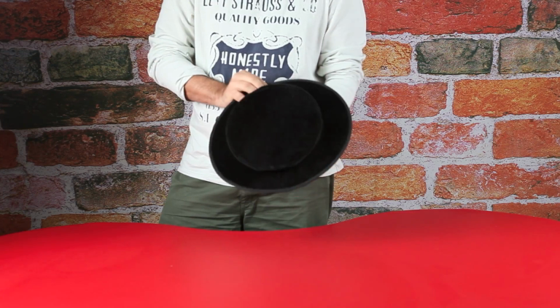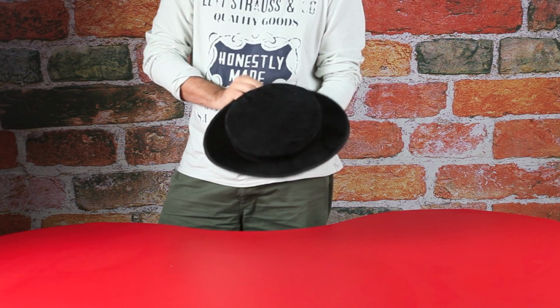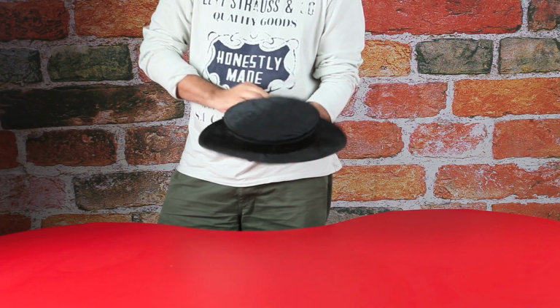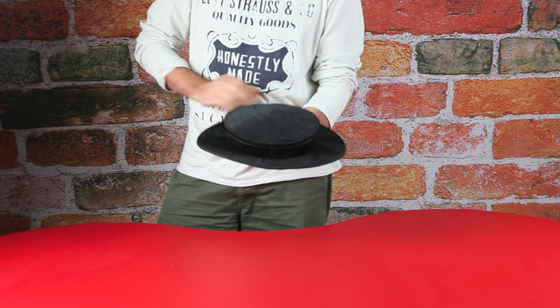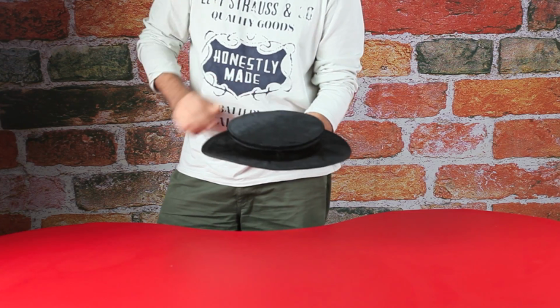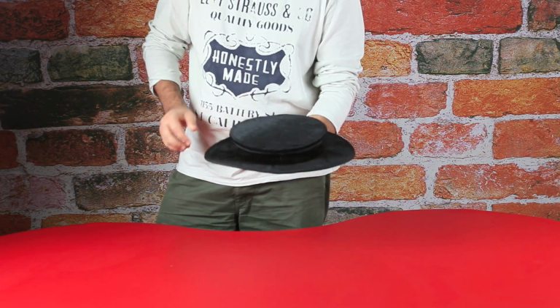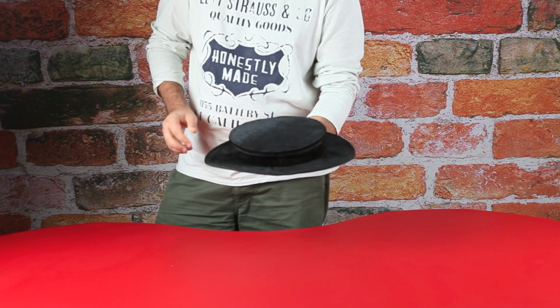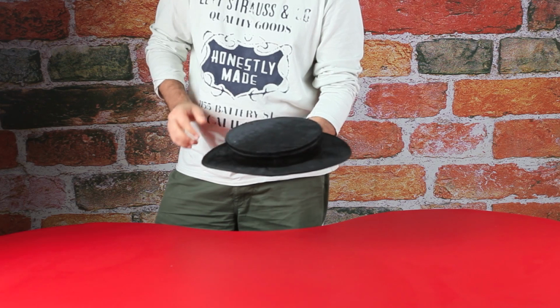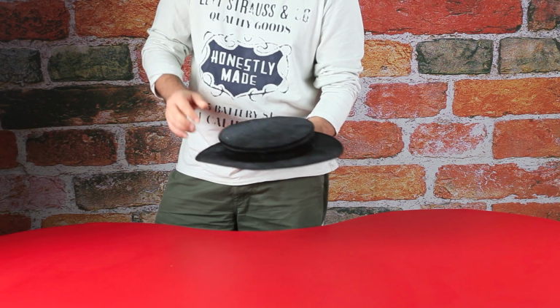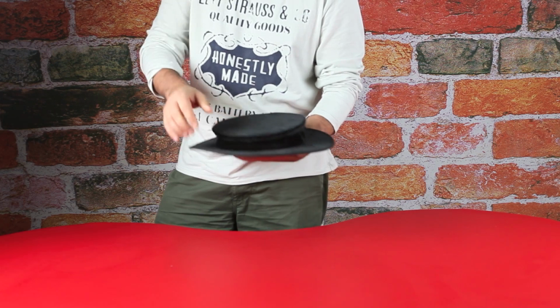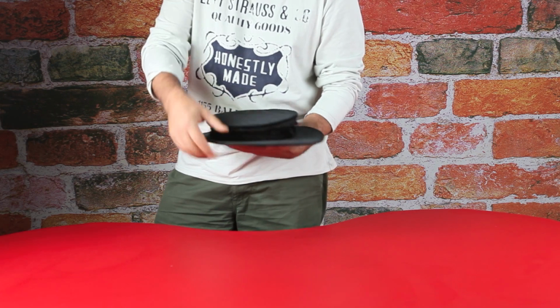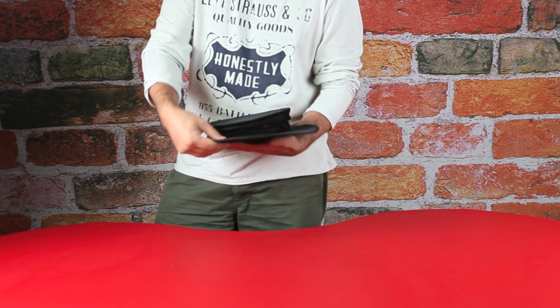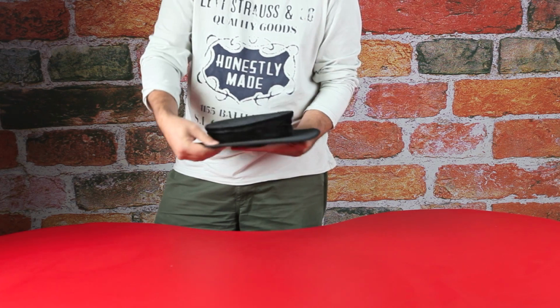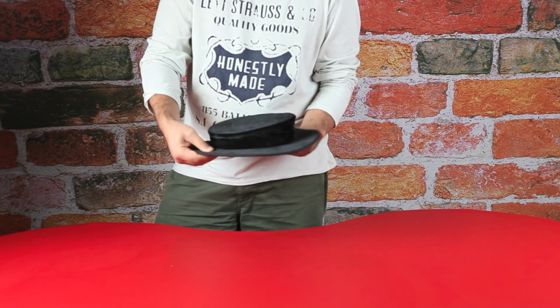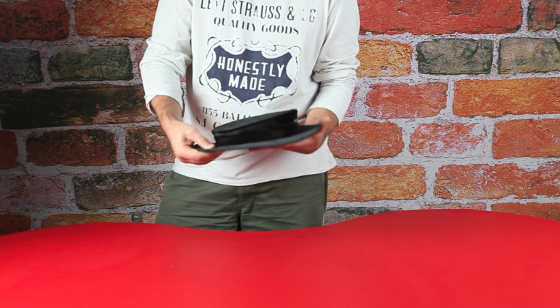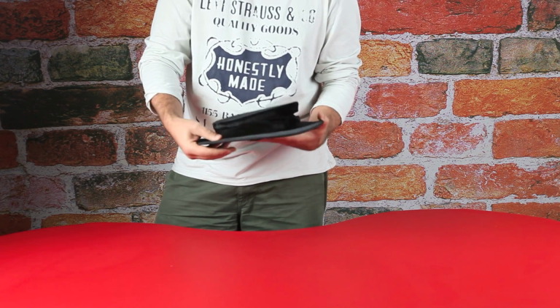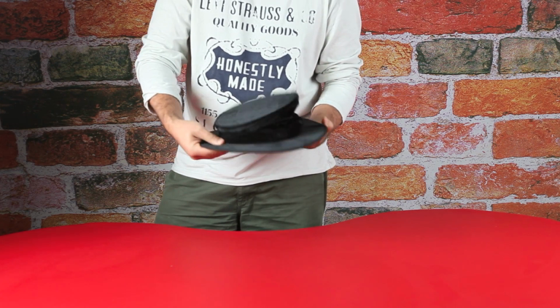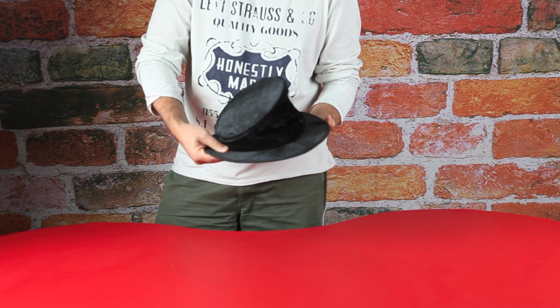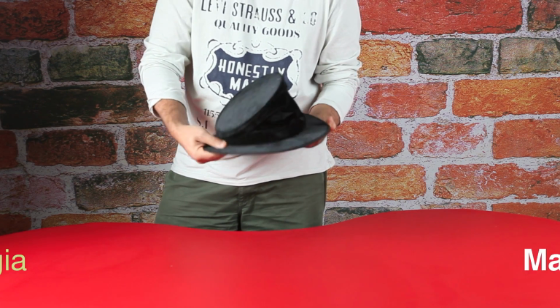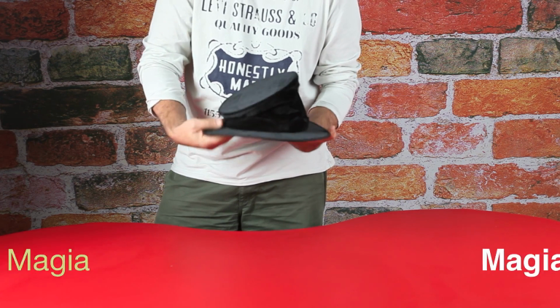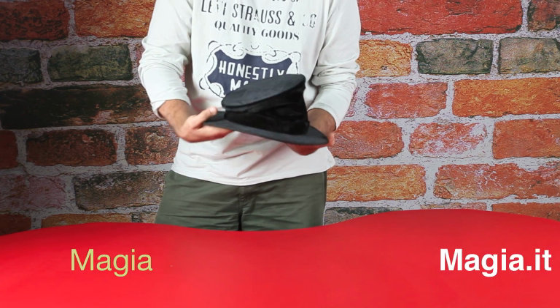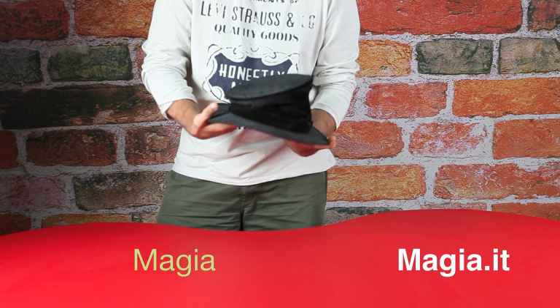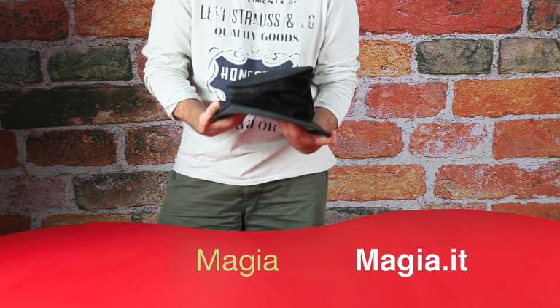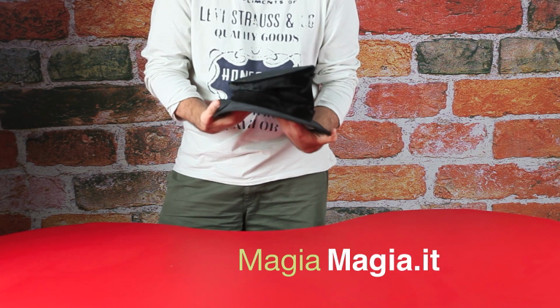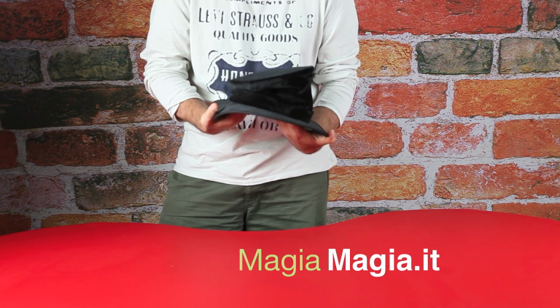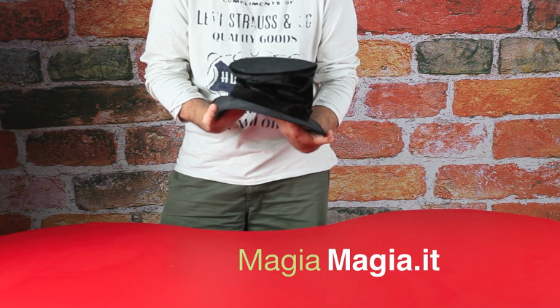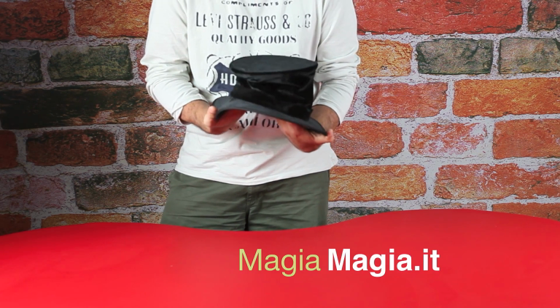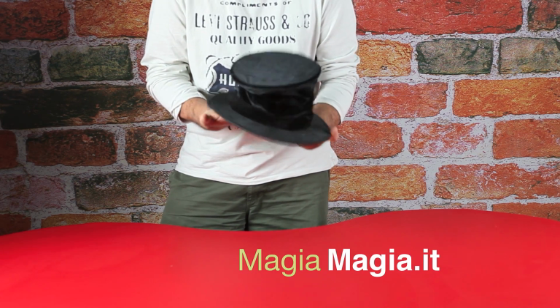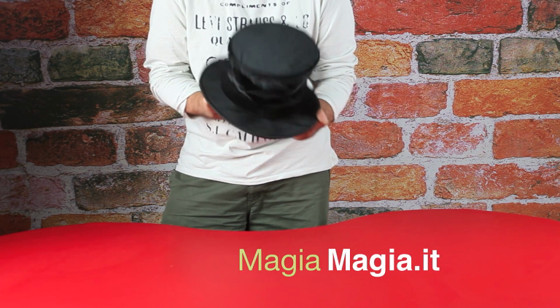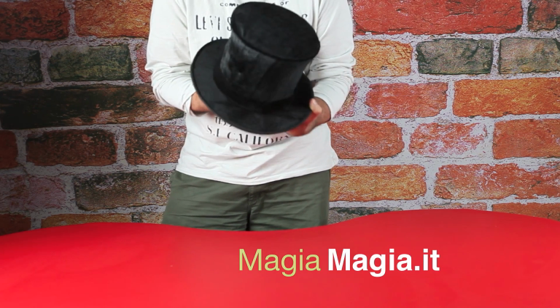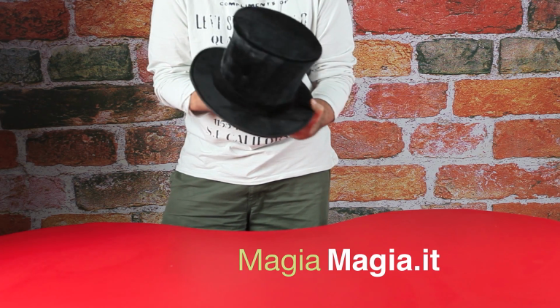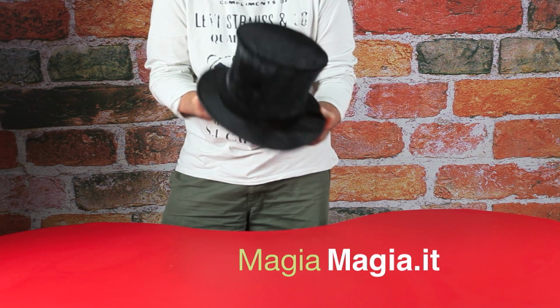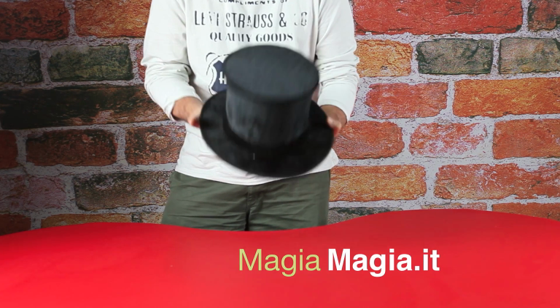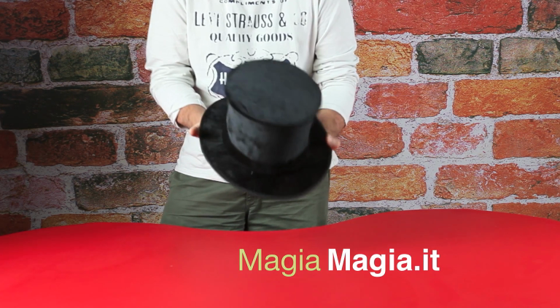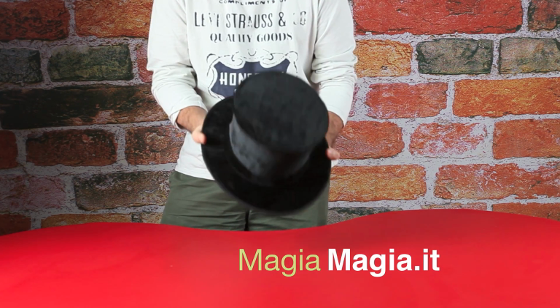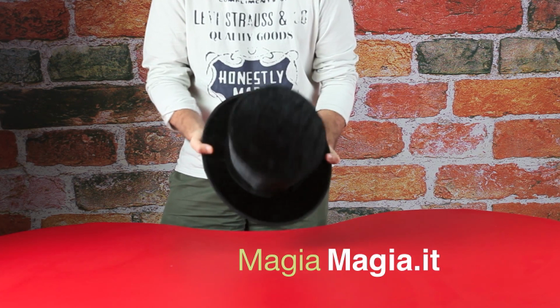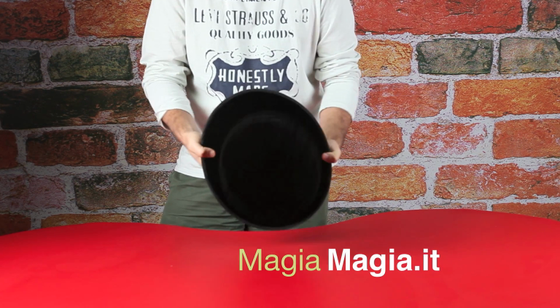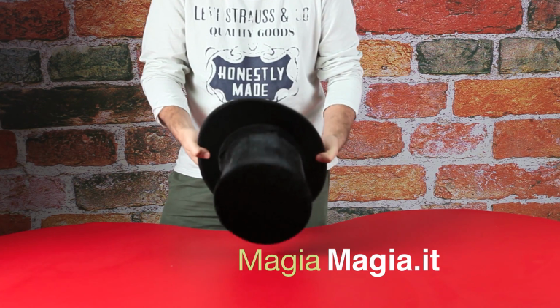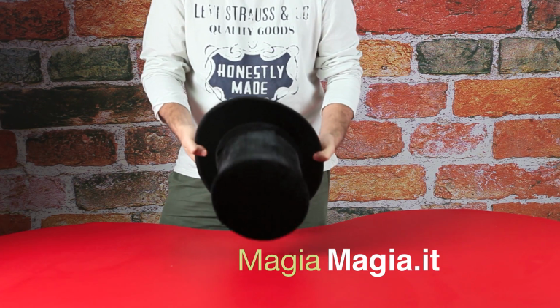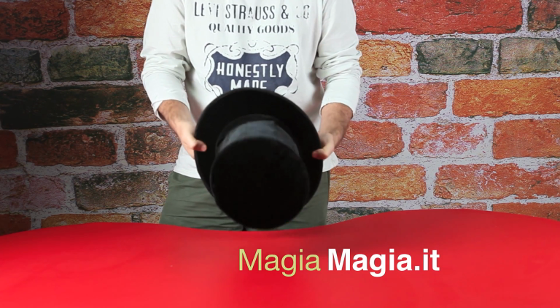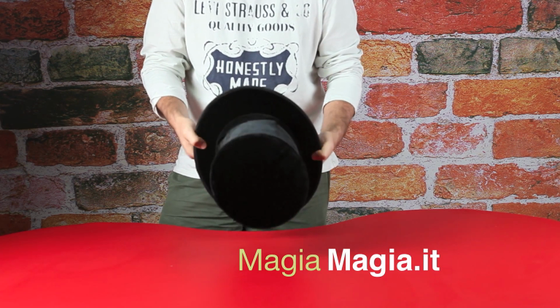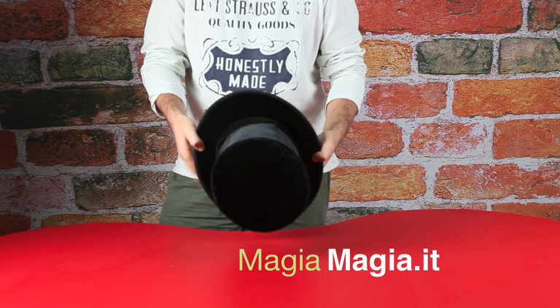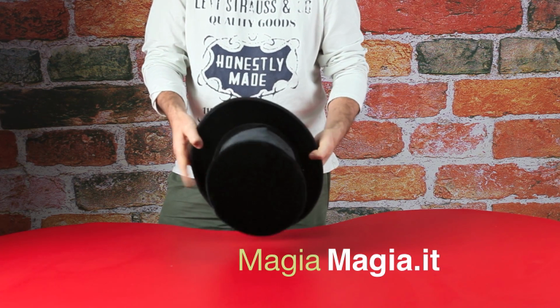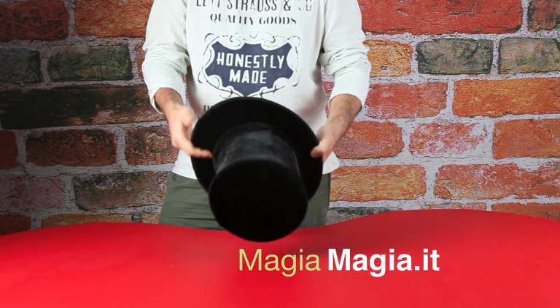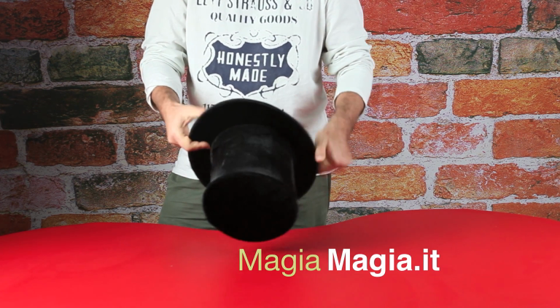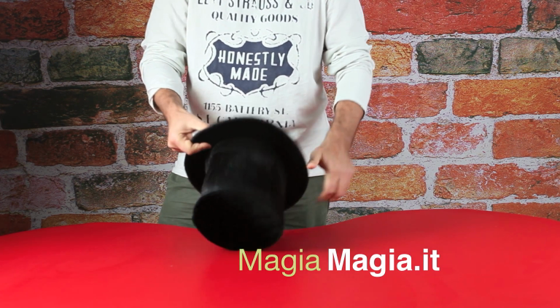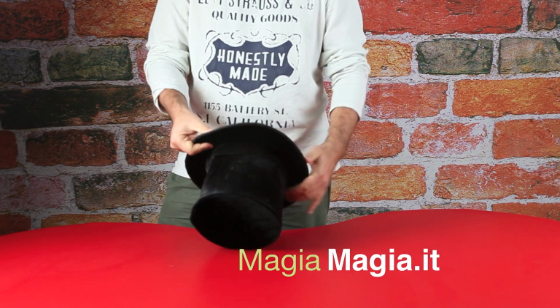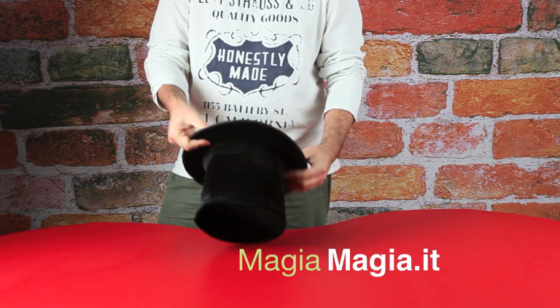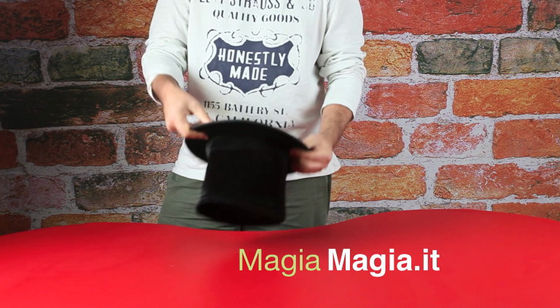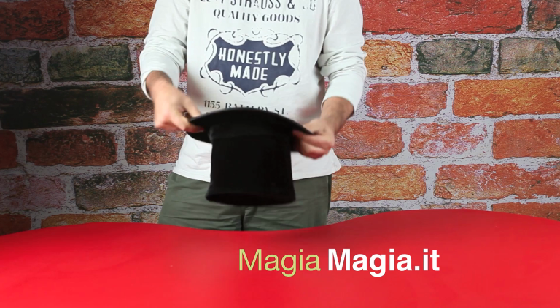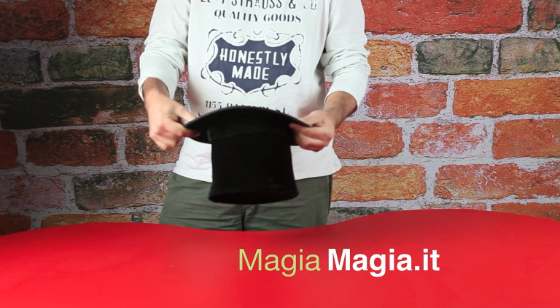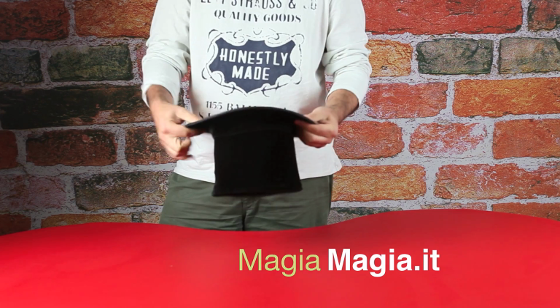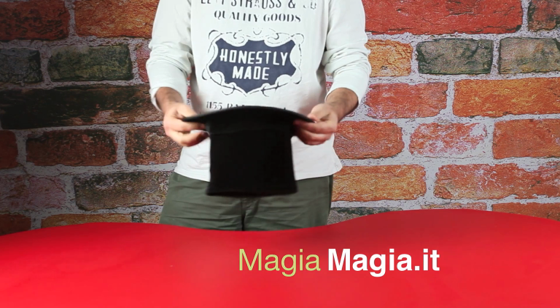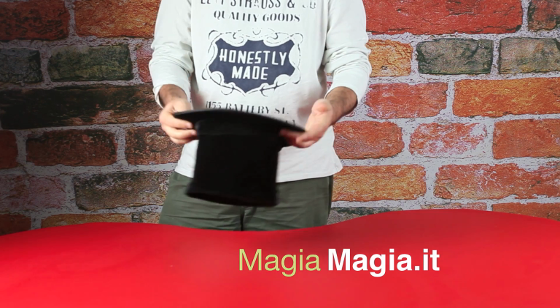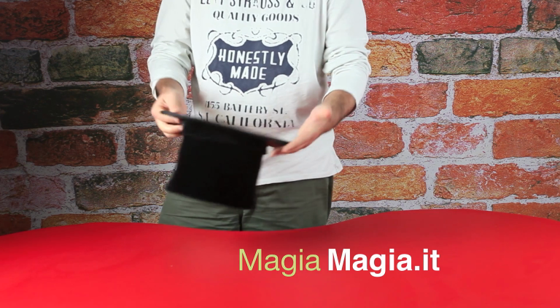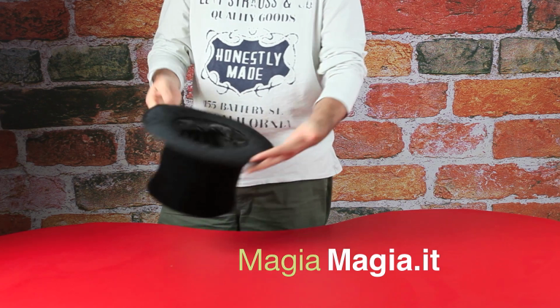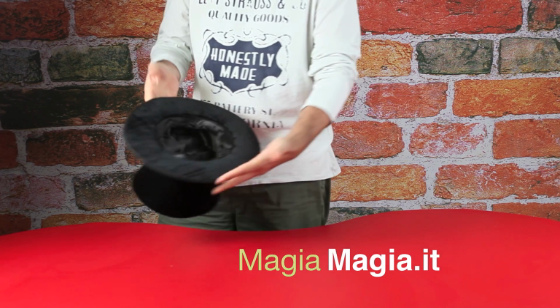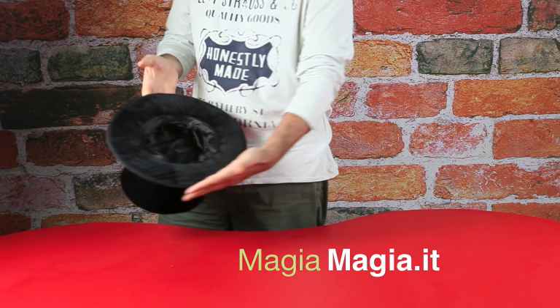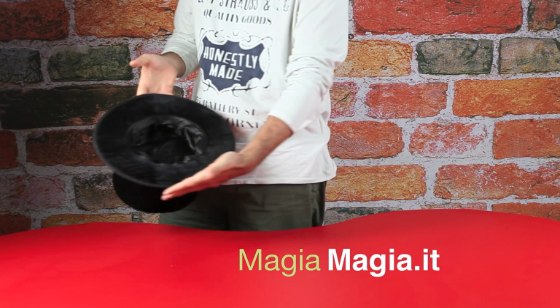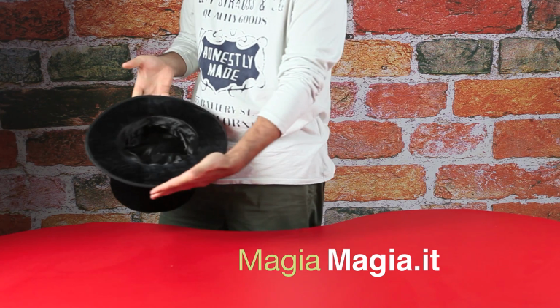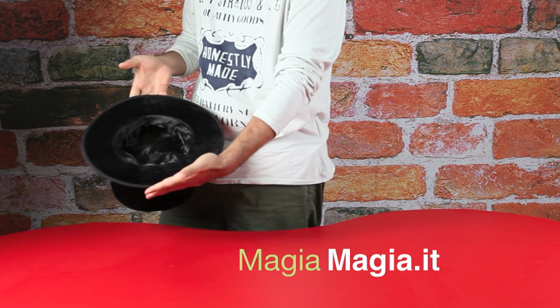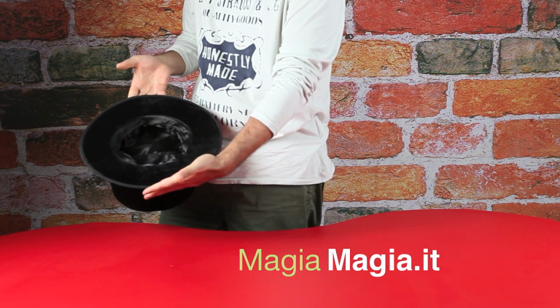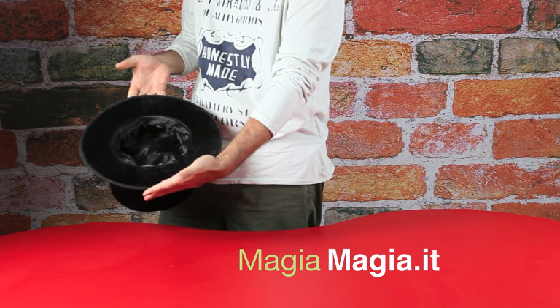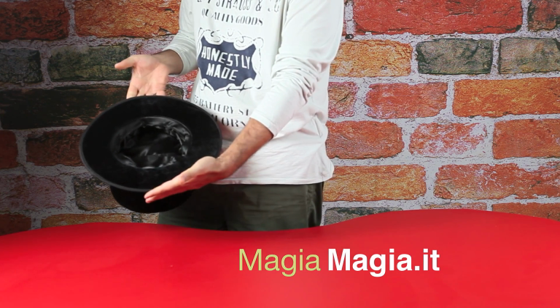Sottile, ma che può all'occorrenza ingrandirsi per prendere la giusta forma di un grande cappello a cilindro.